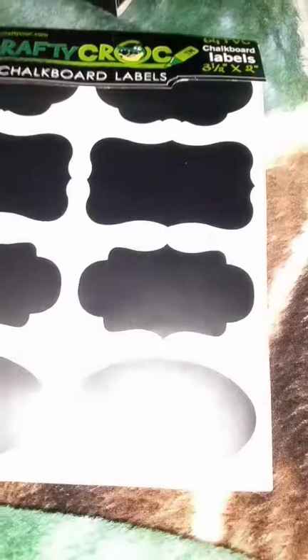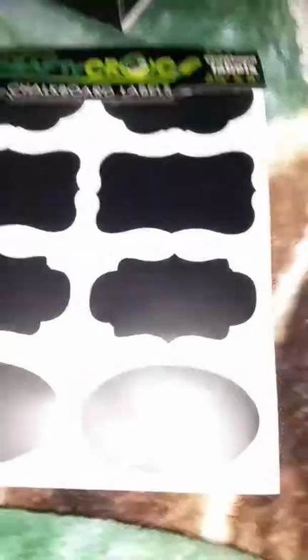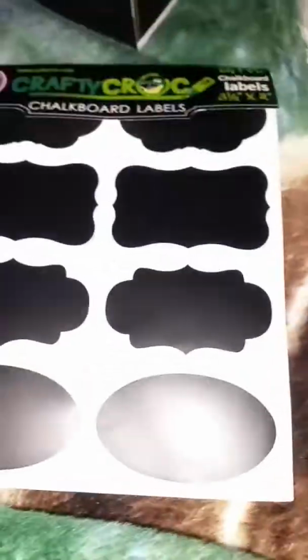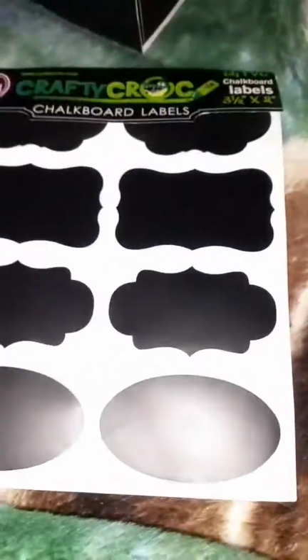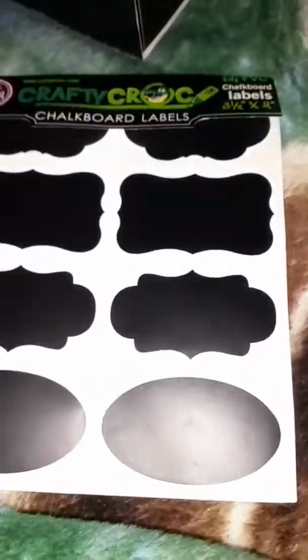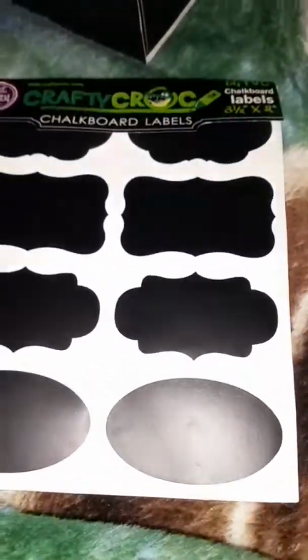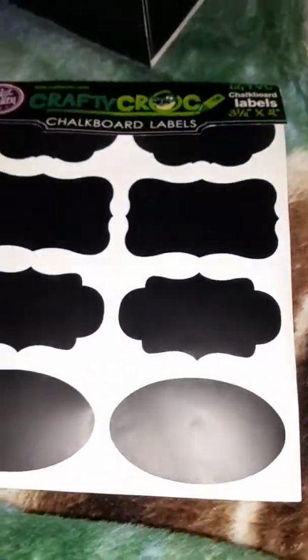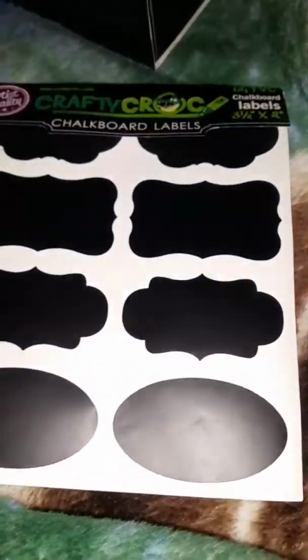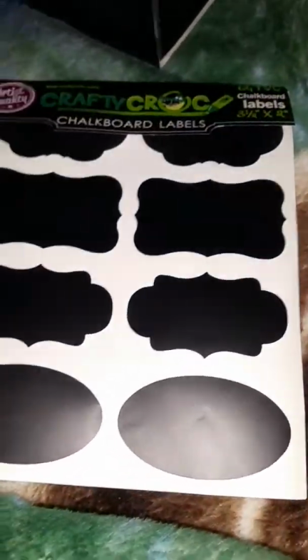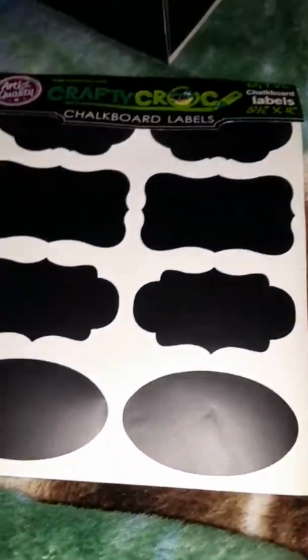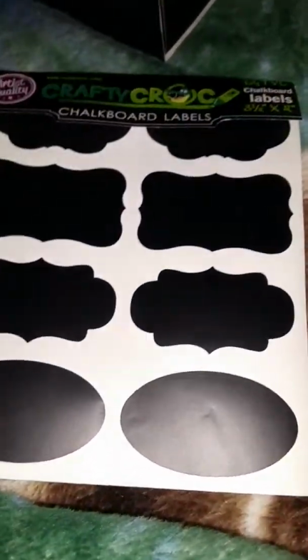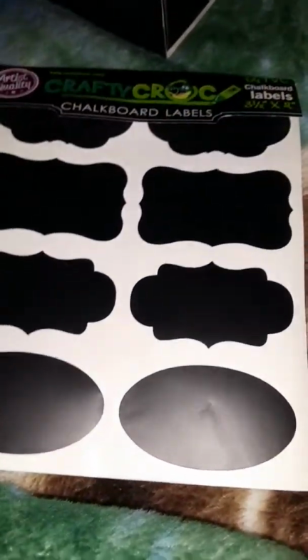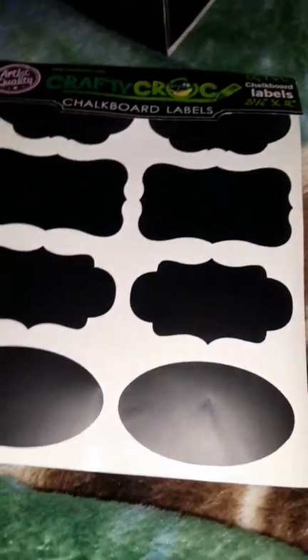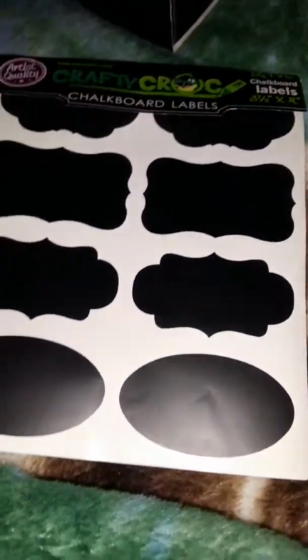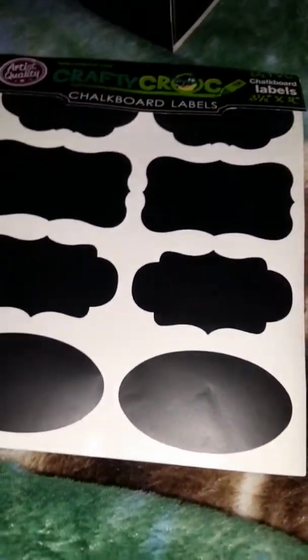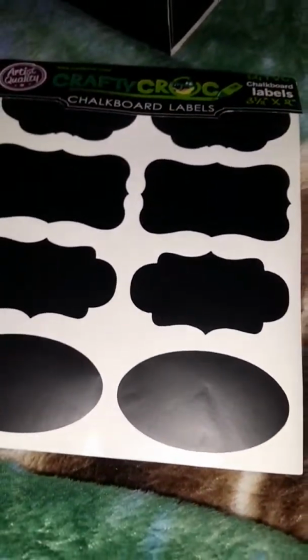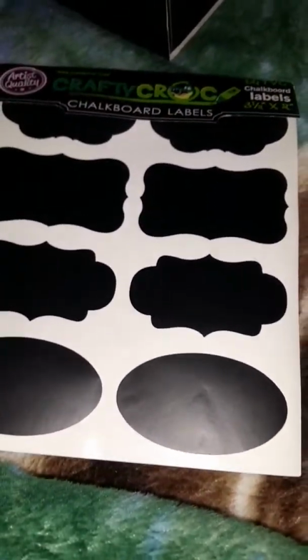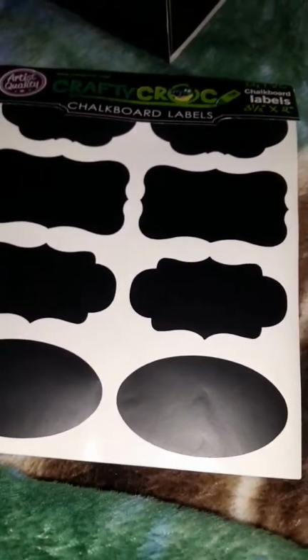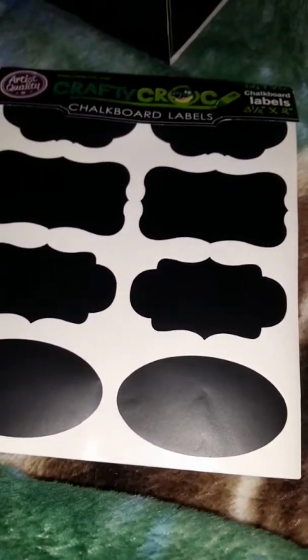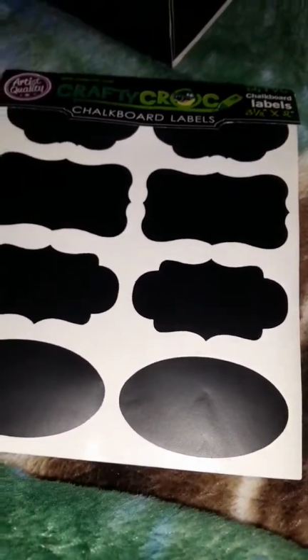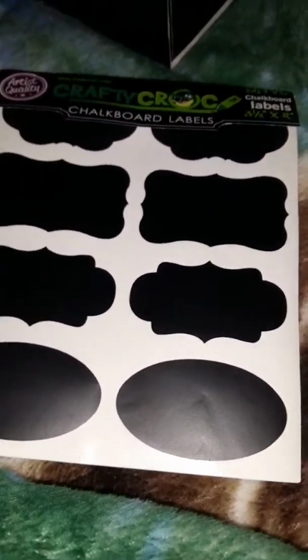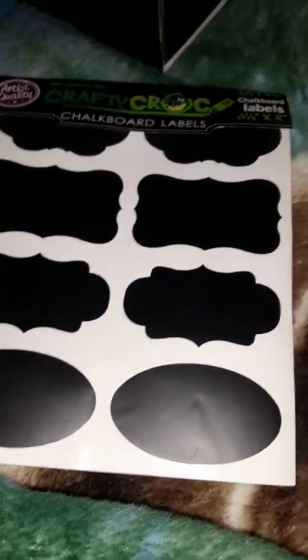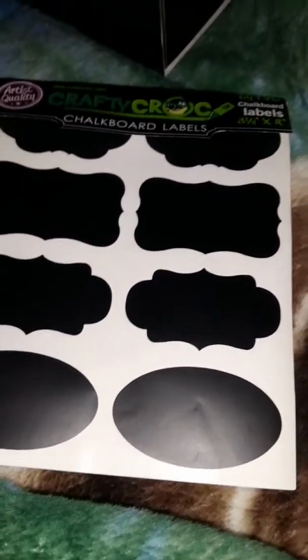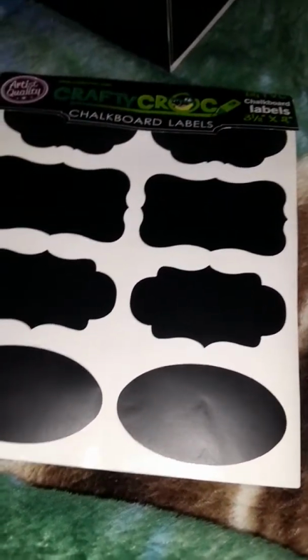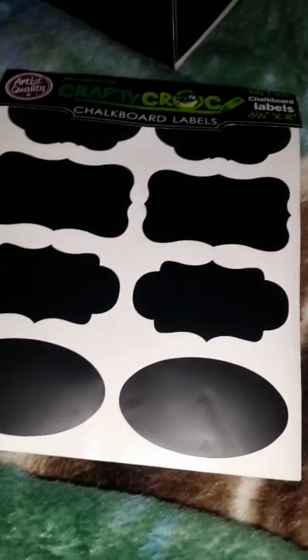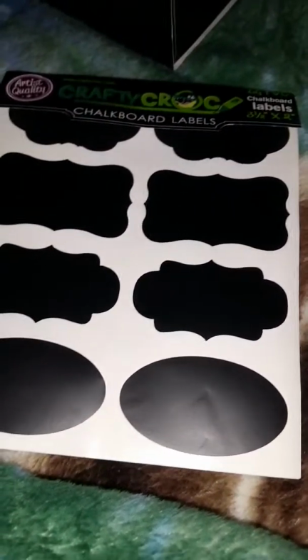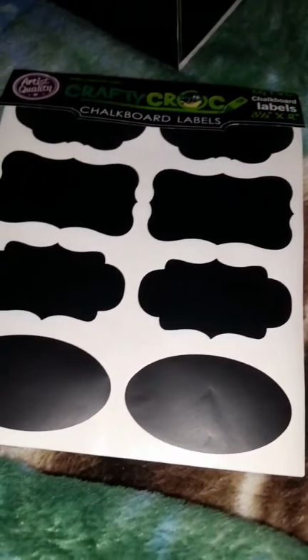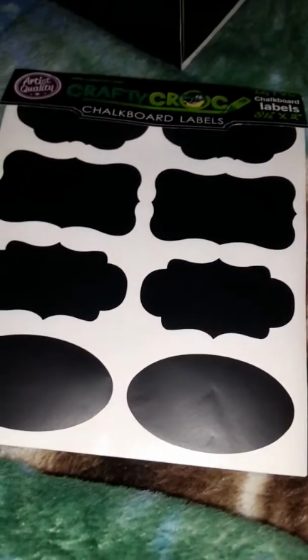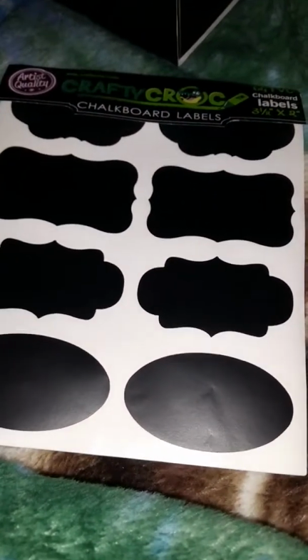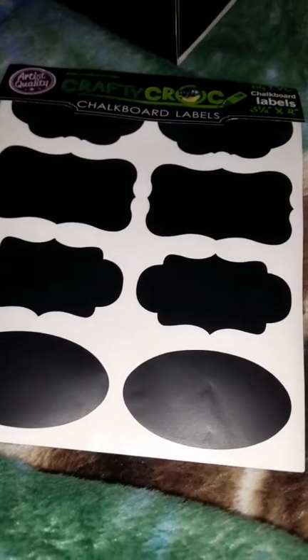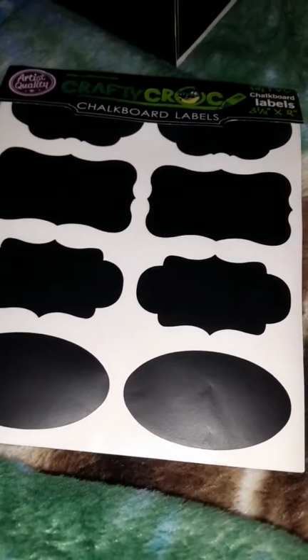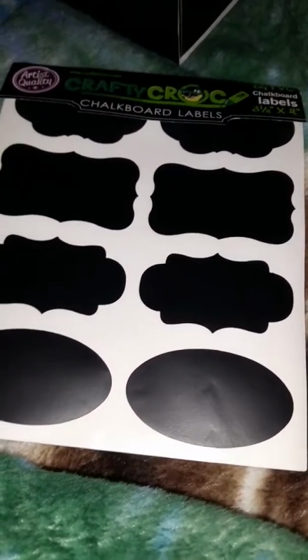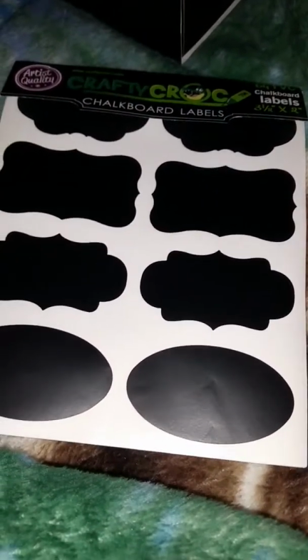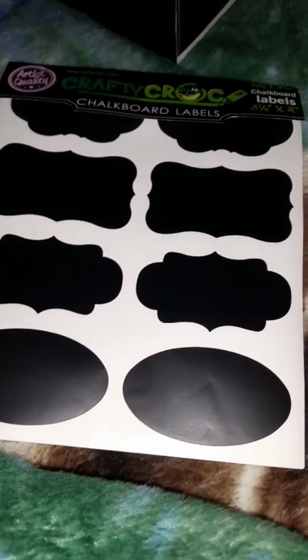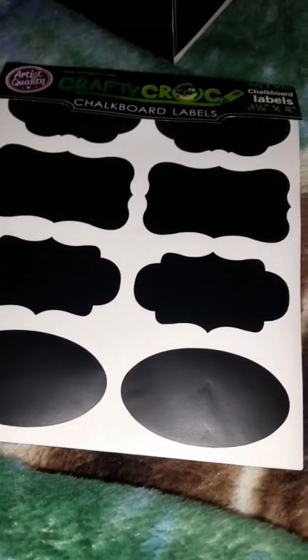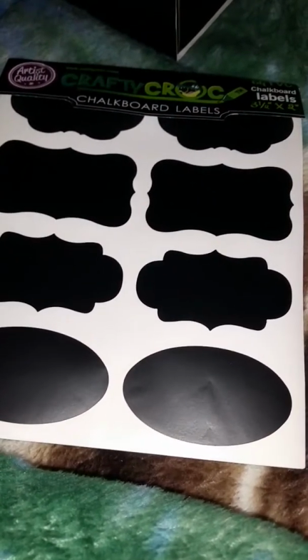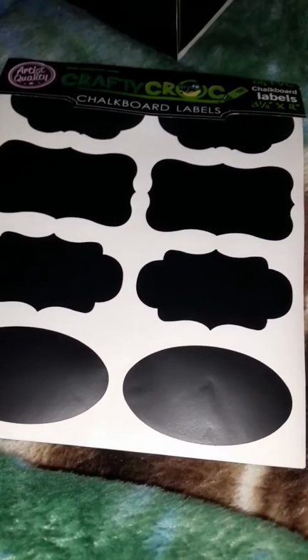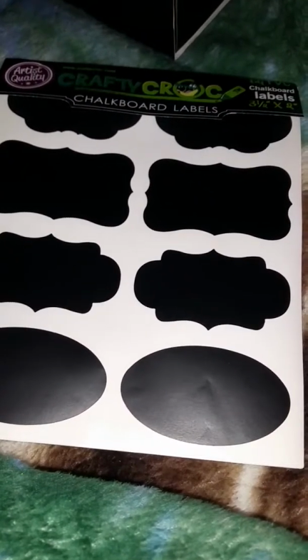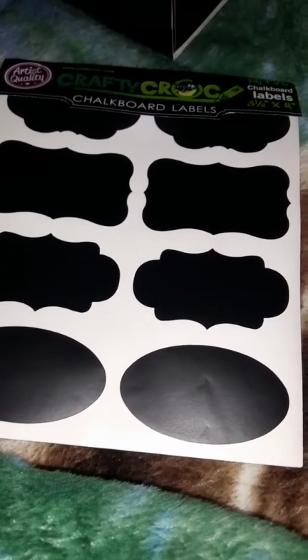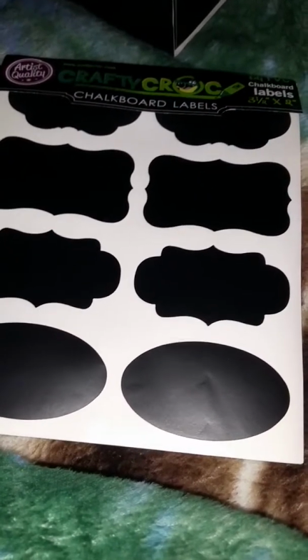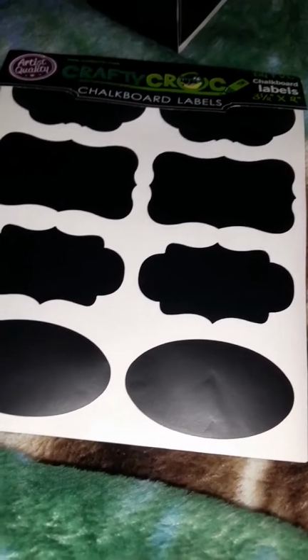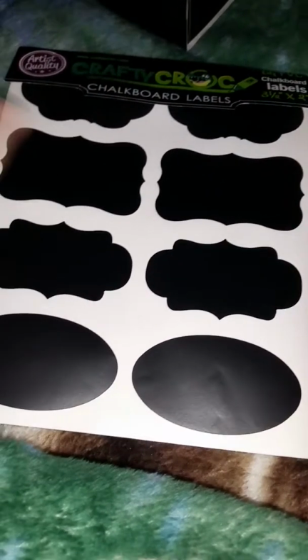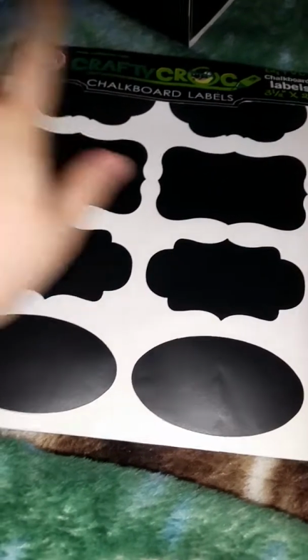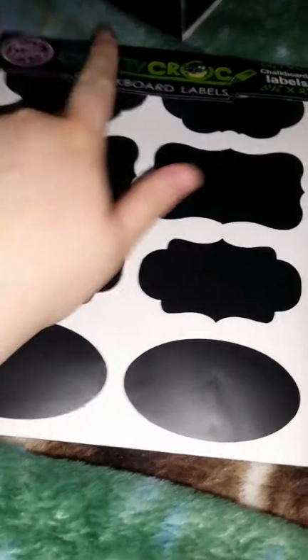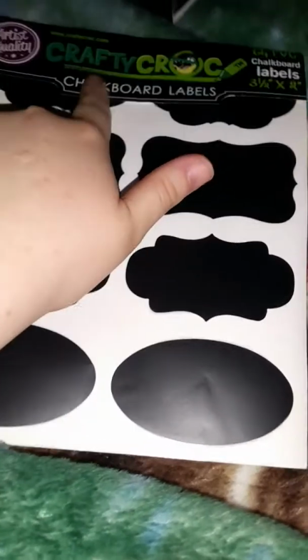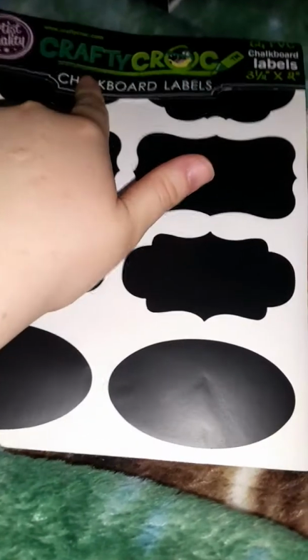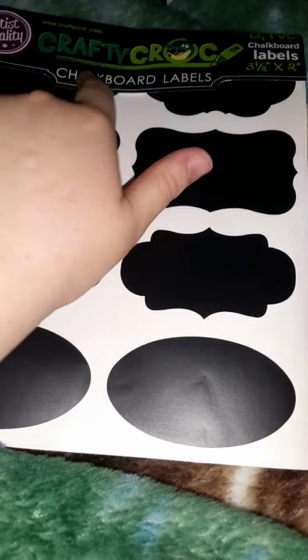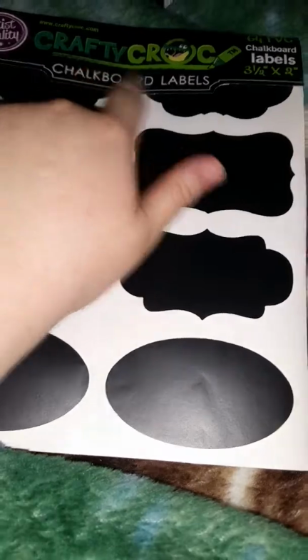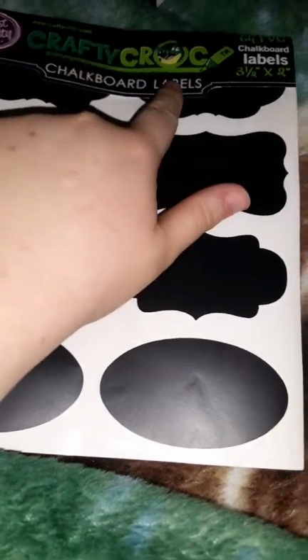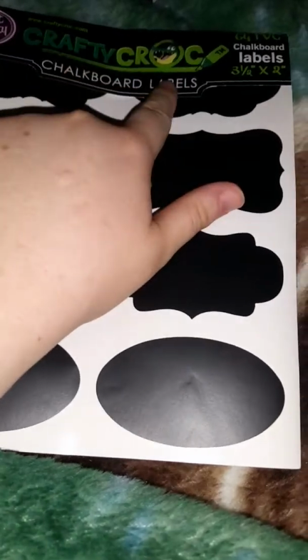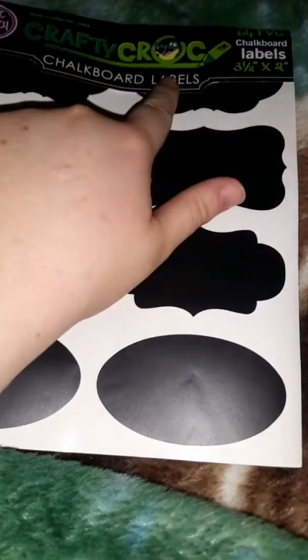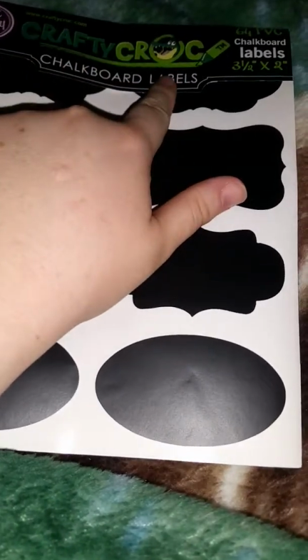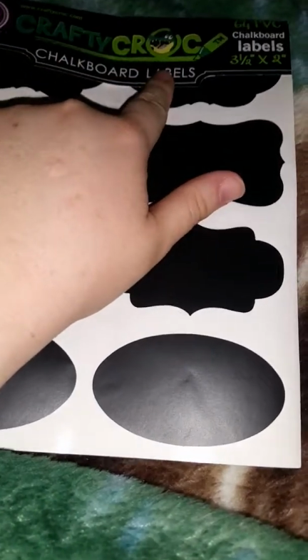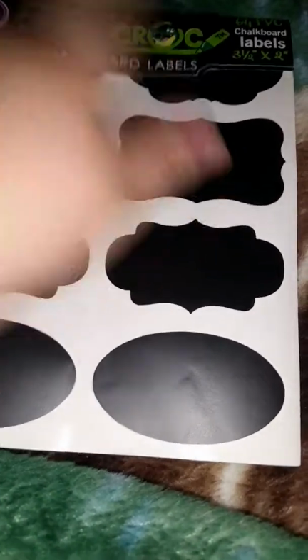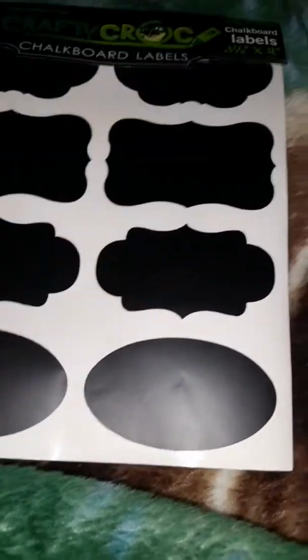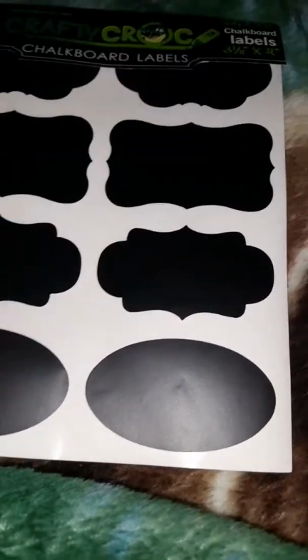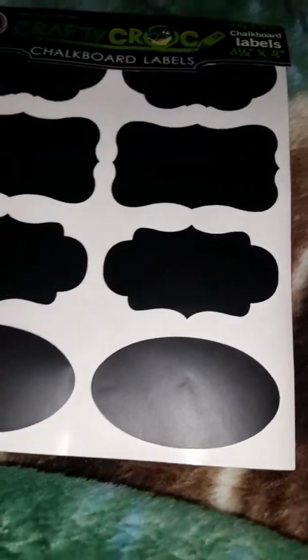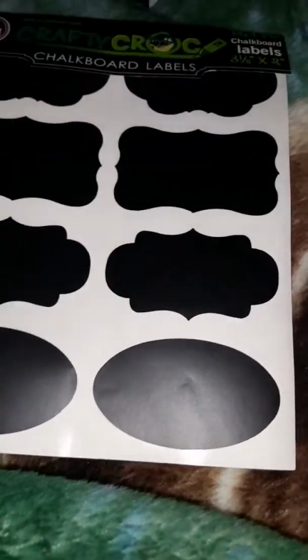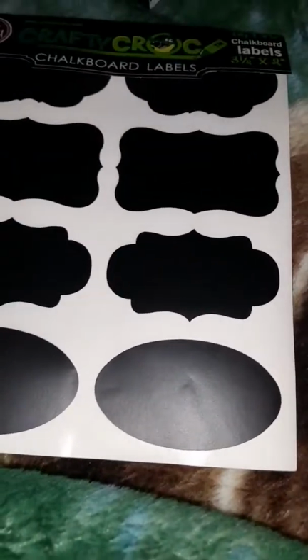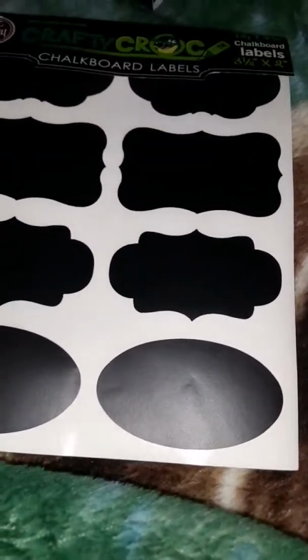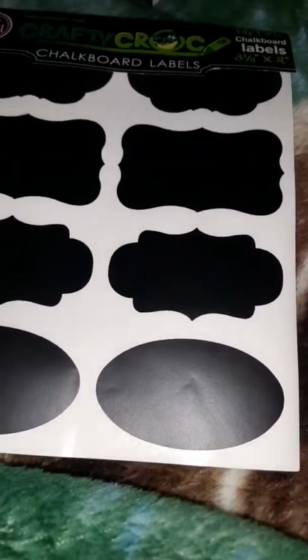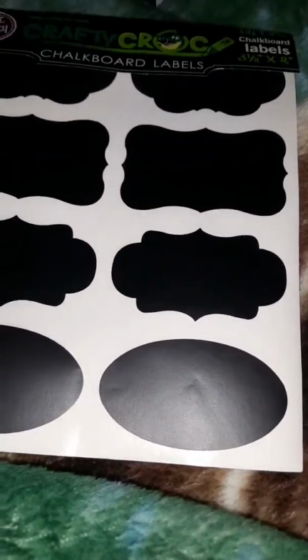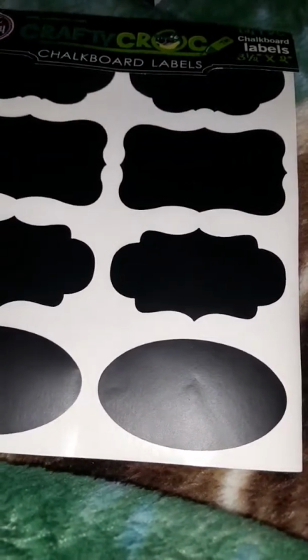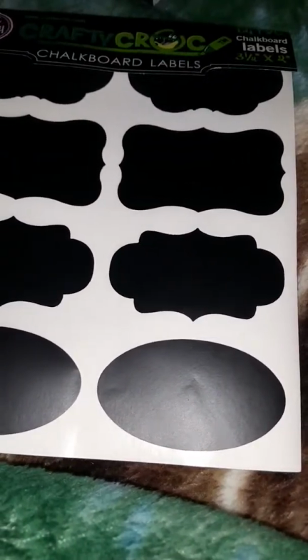Hello everyone, my name is The Doe, and today we are talking about the On Me slash Crafty Croc Chalkboard Labels.